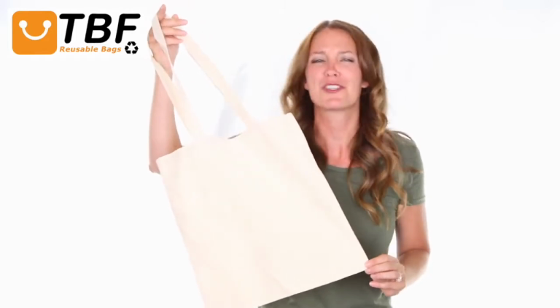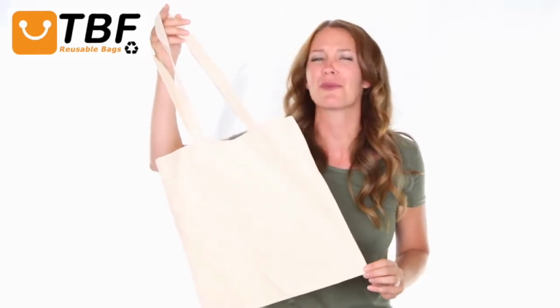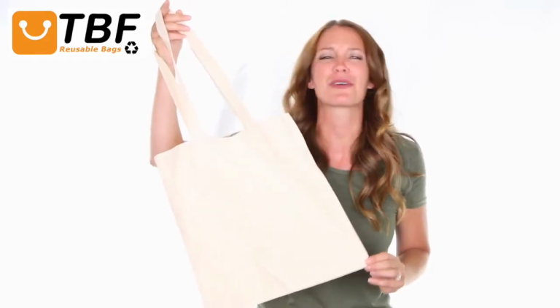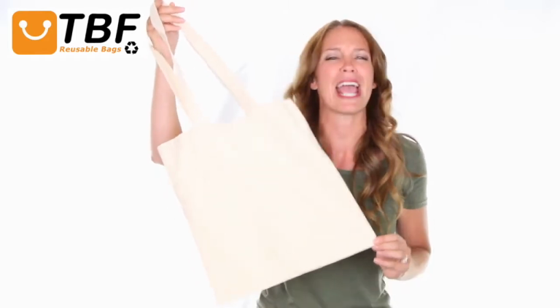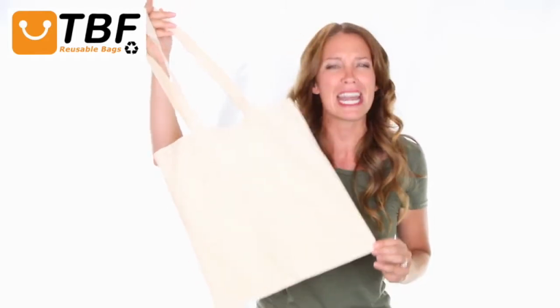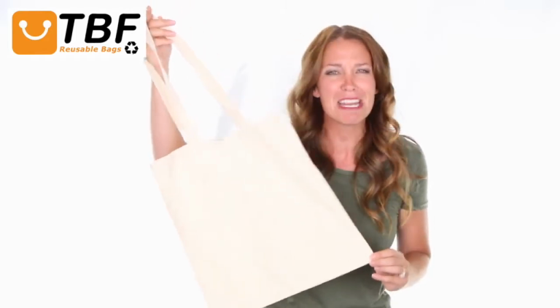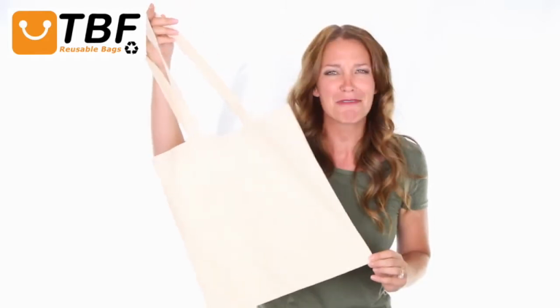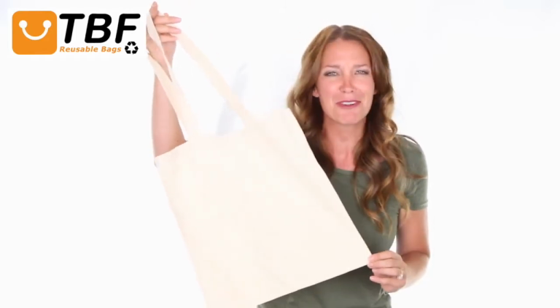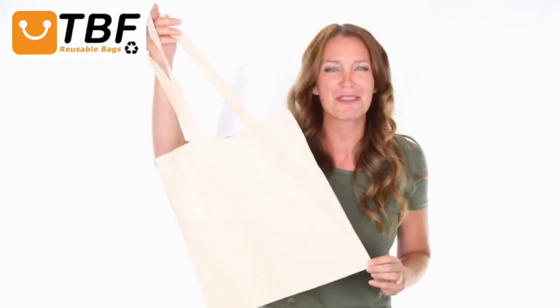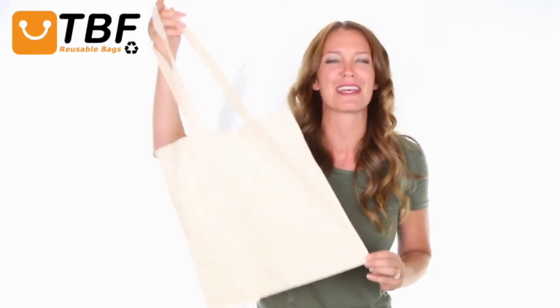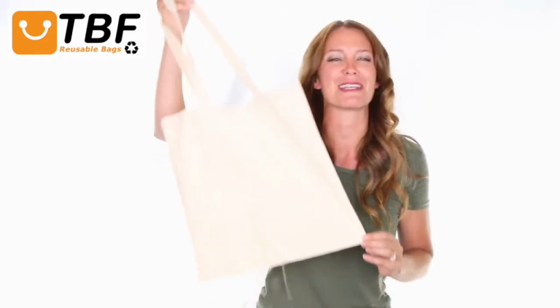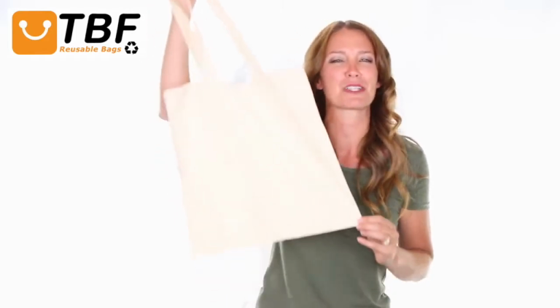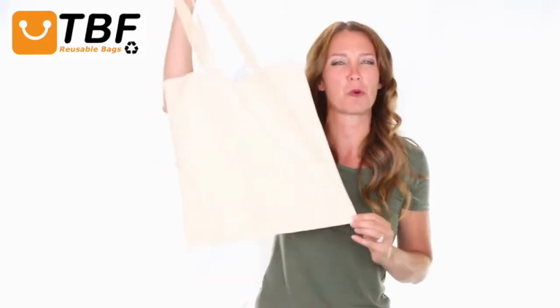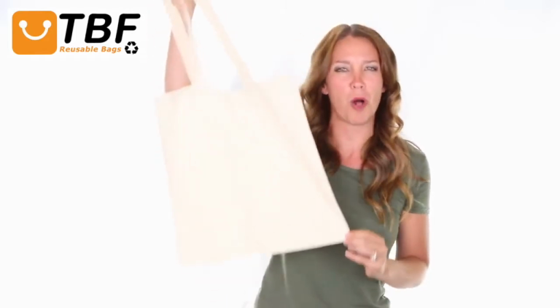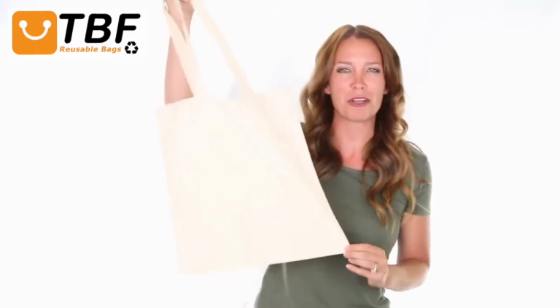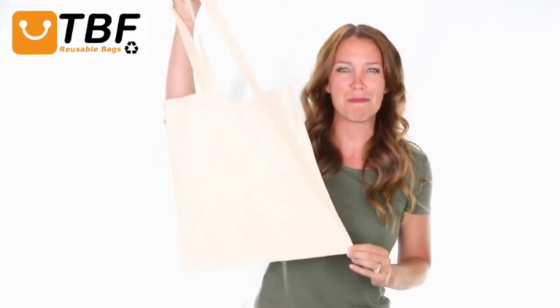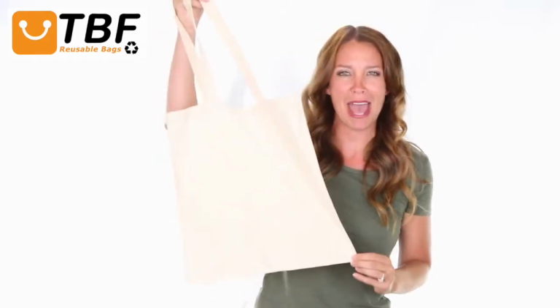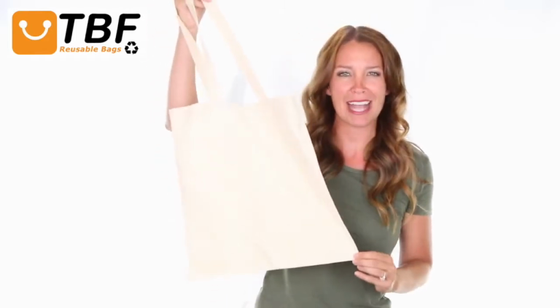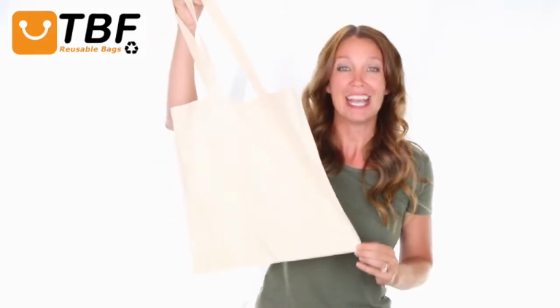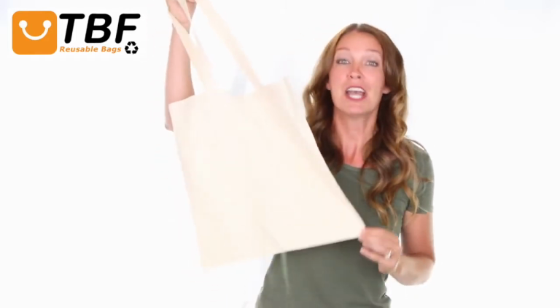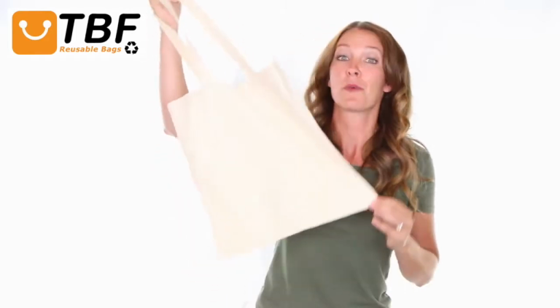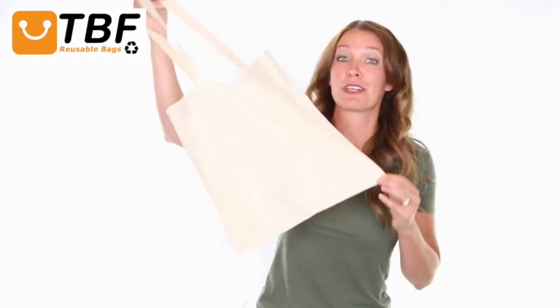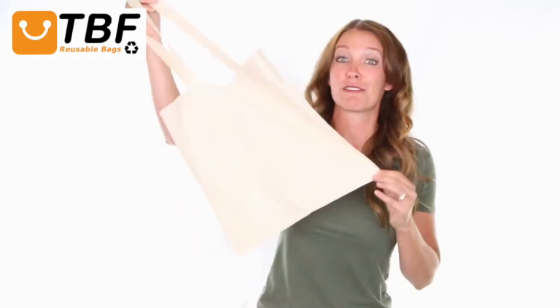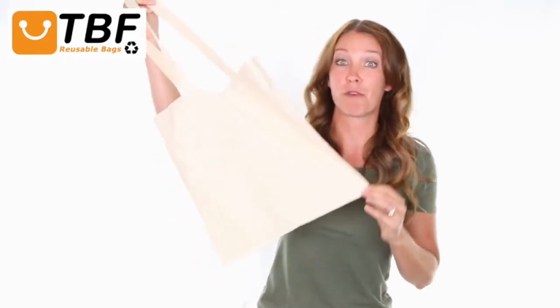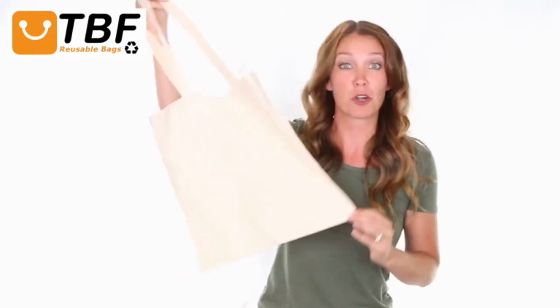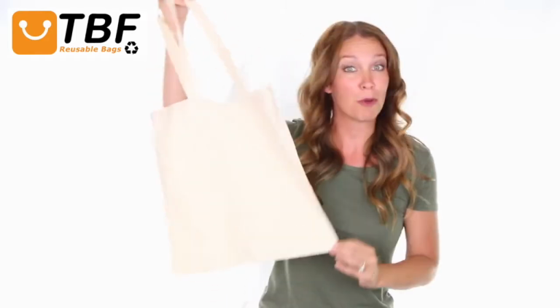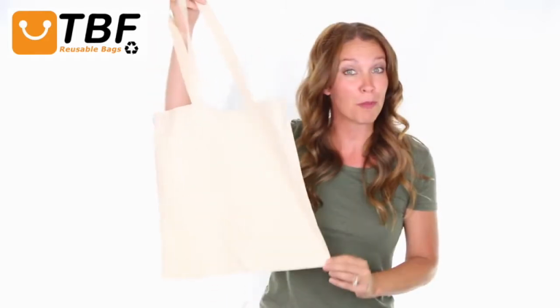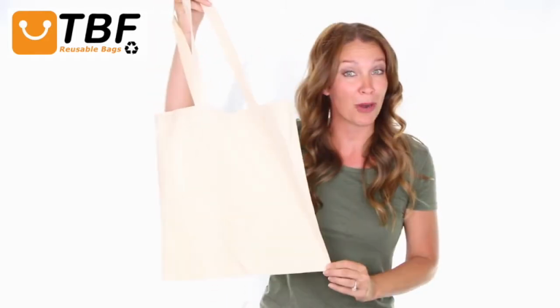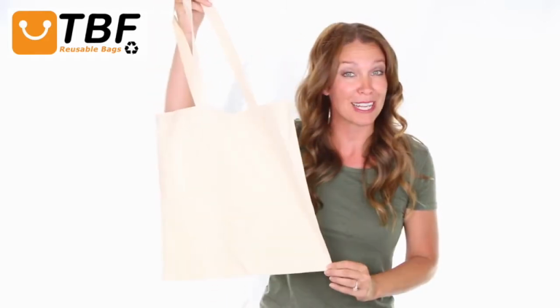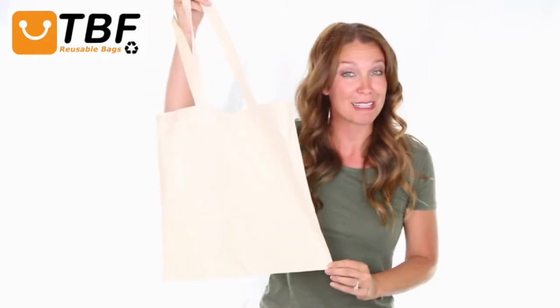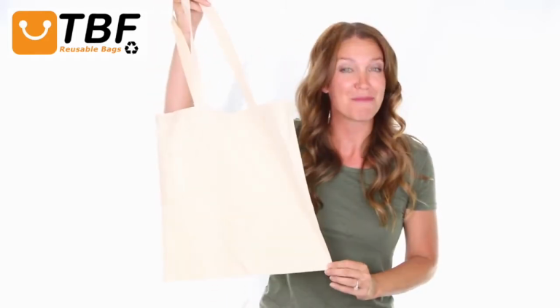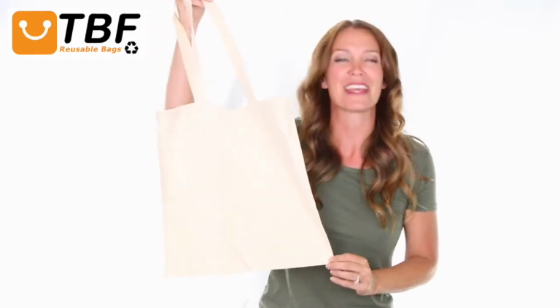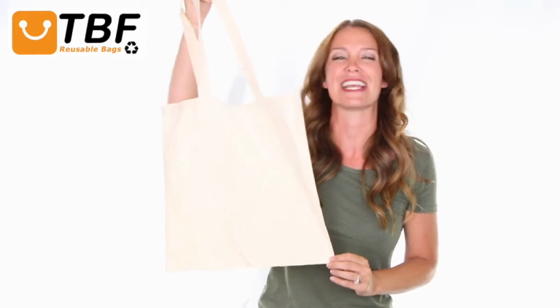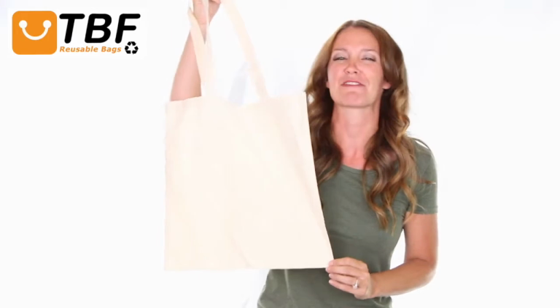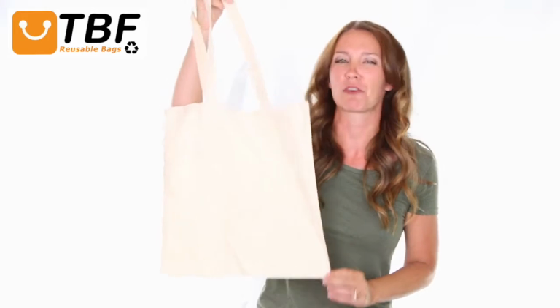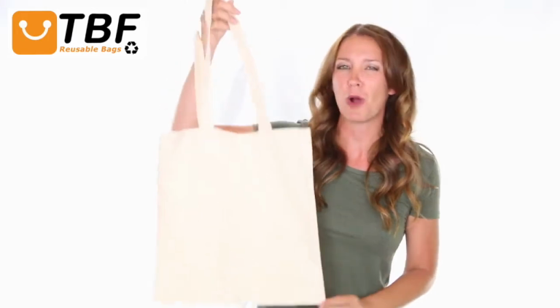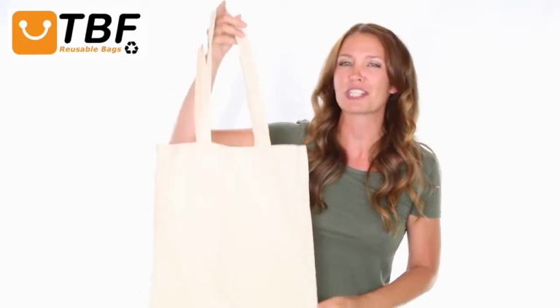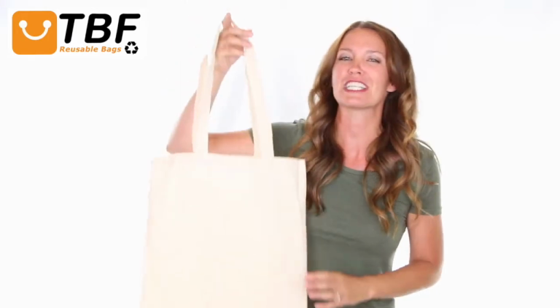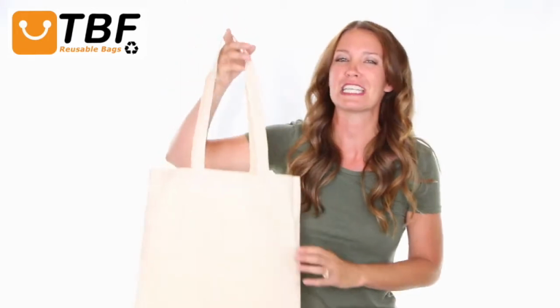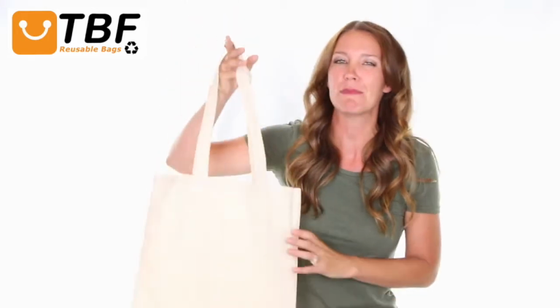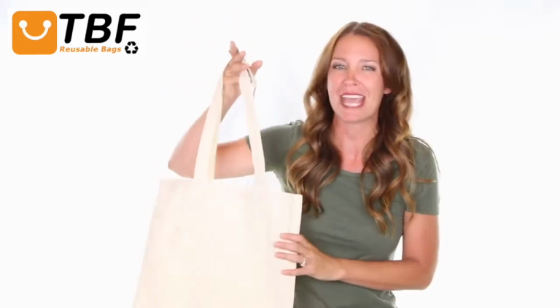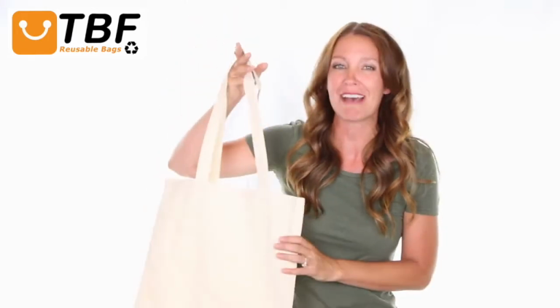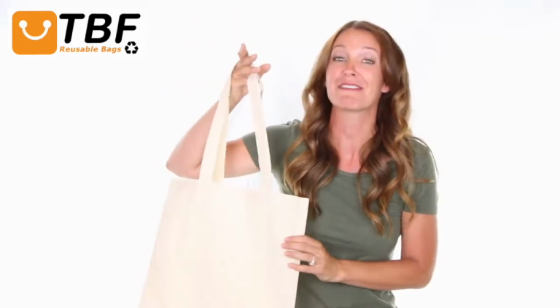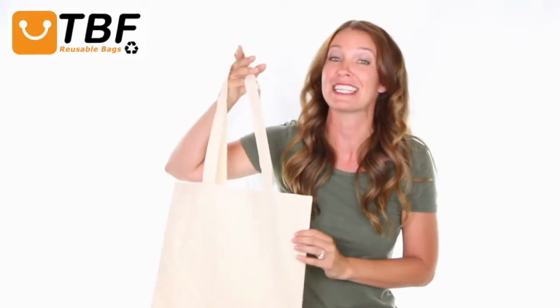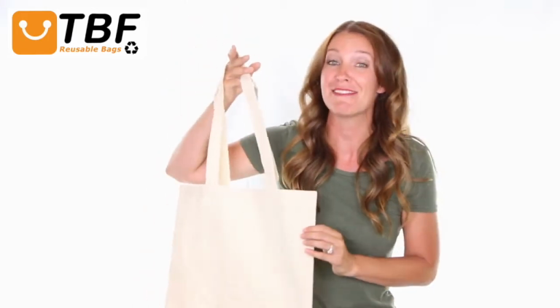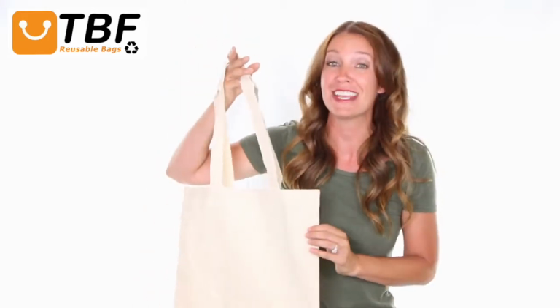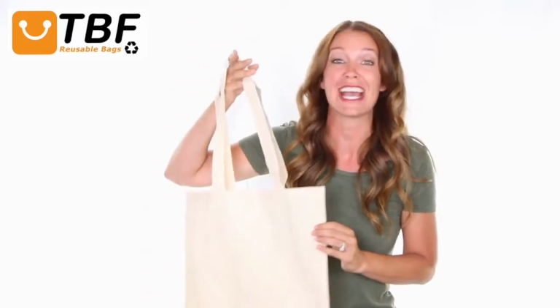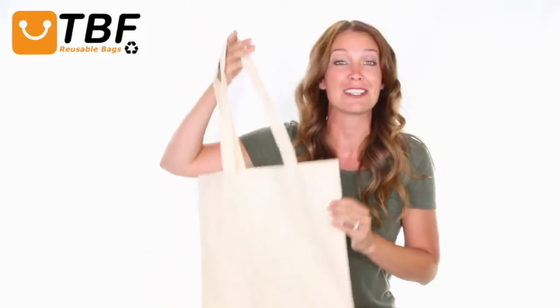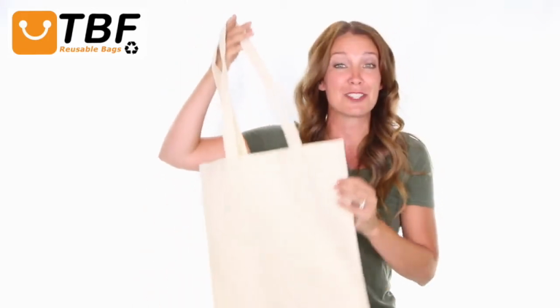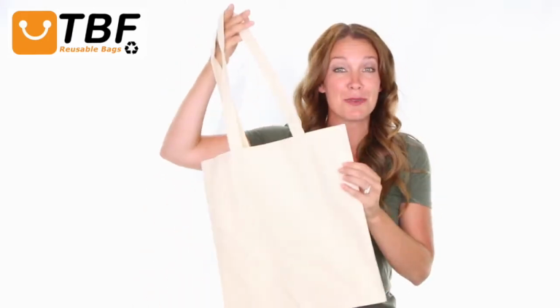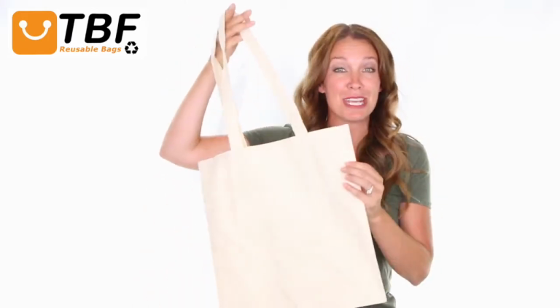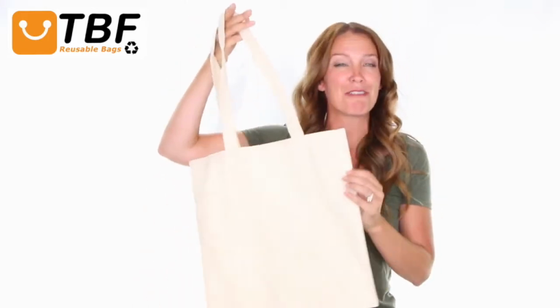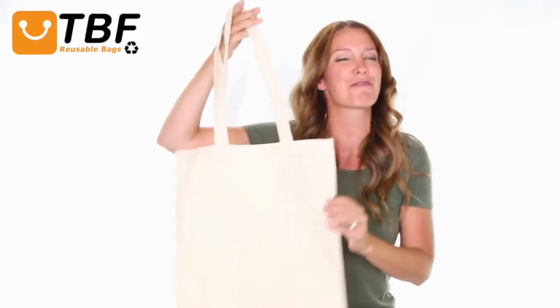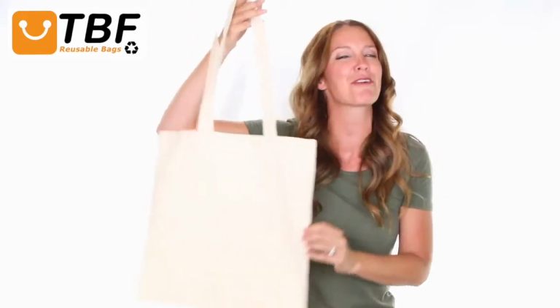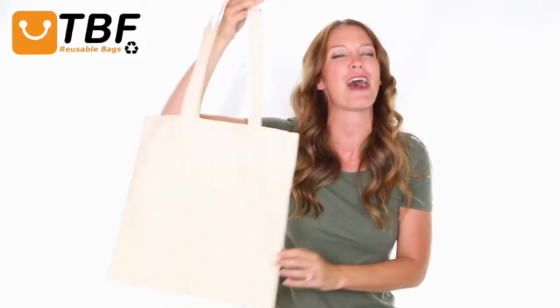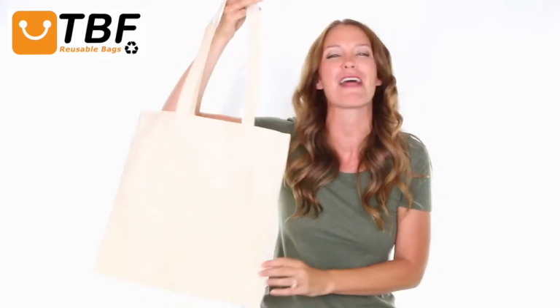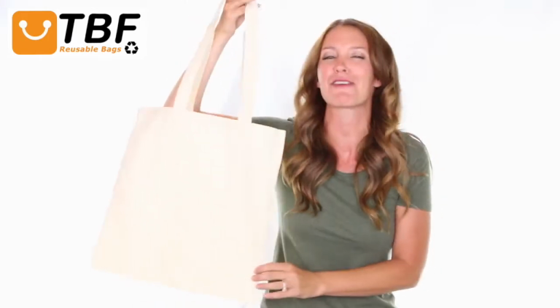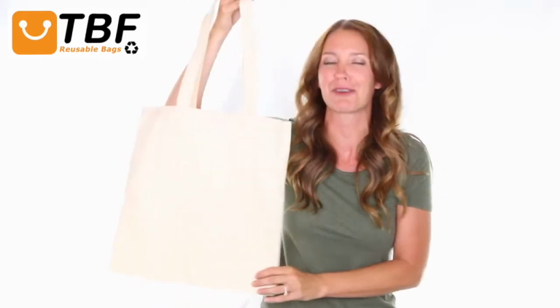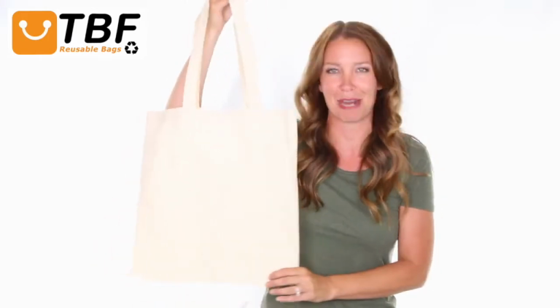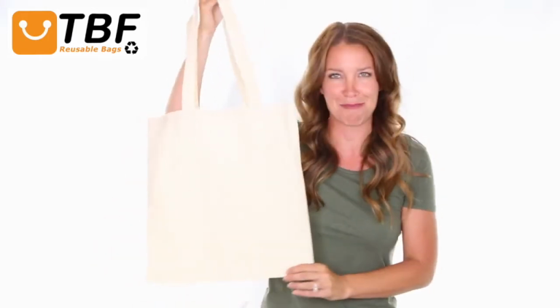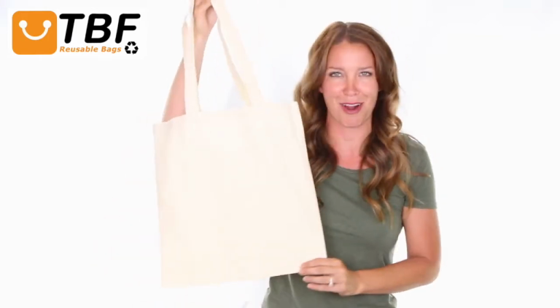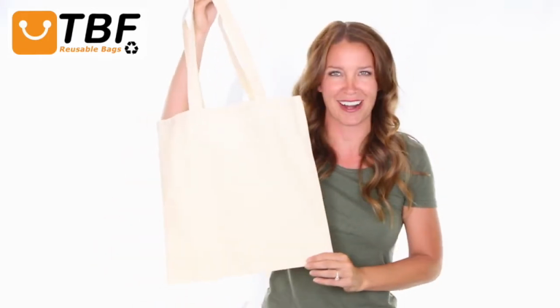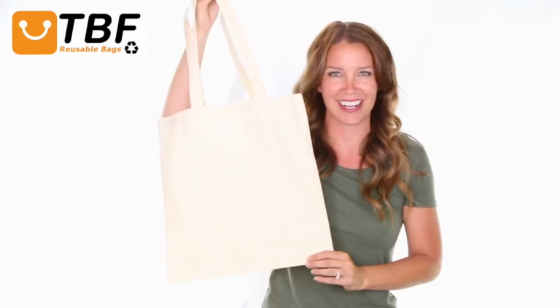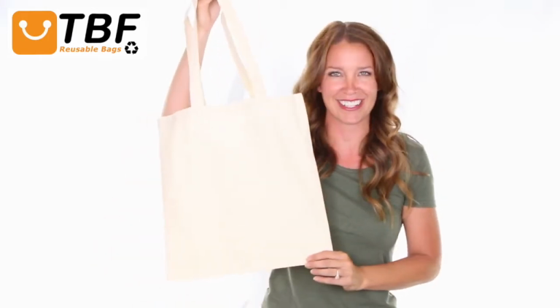Don't look any further than this quality bag with its affordable price. Thanks for watching TBF TV and tune in for other great products.